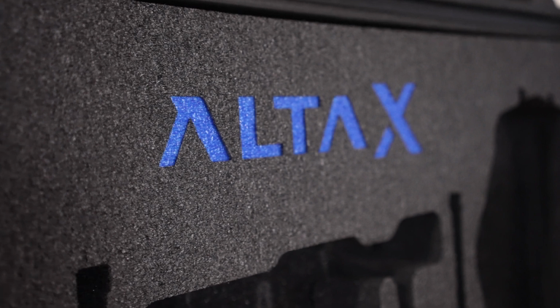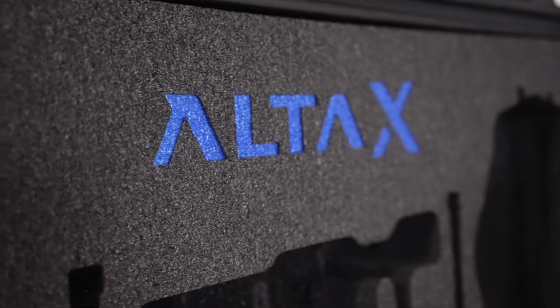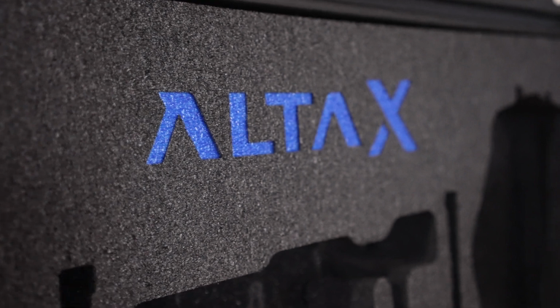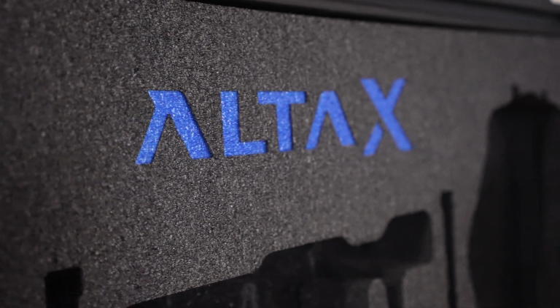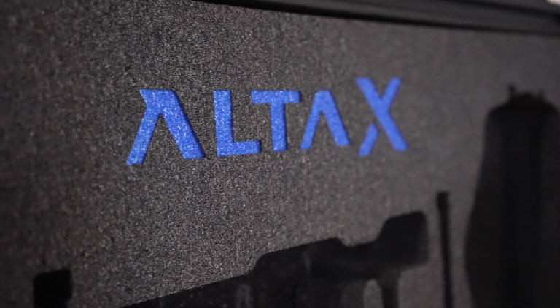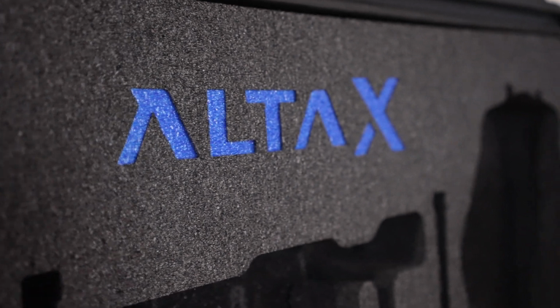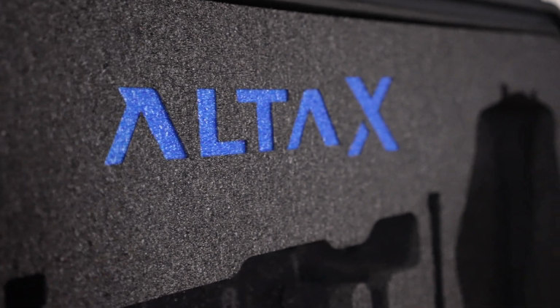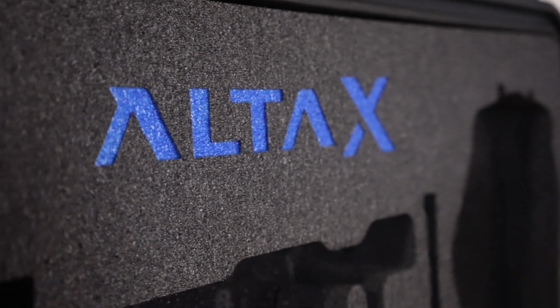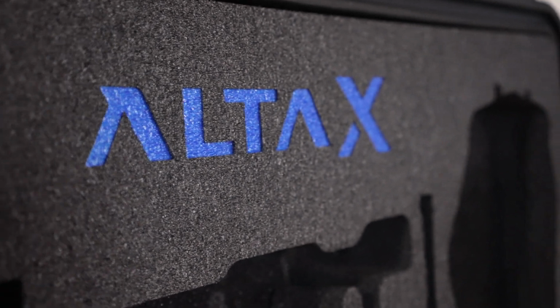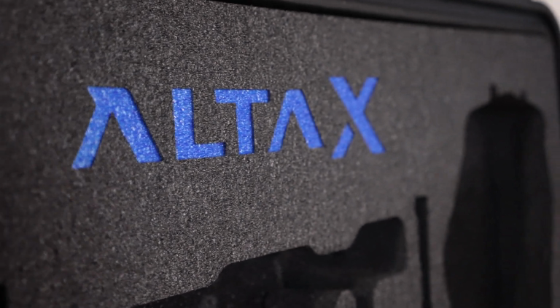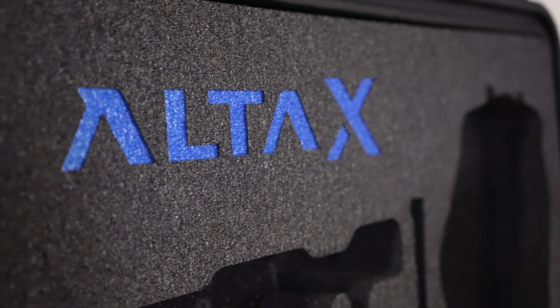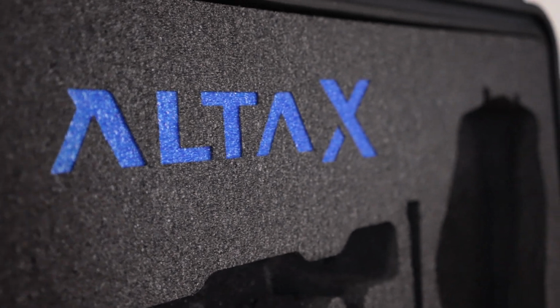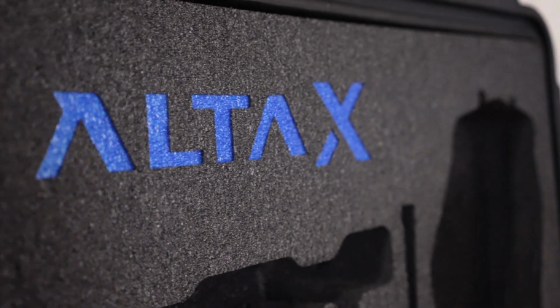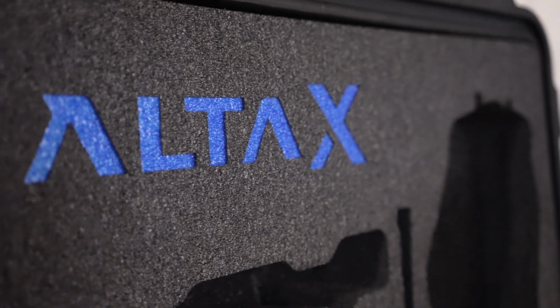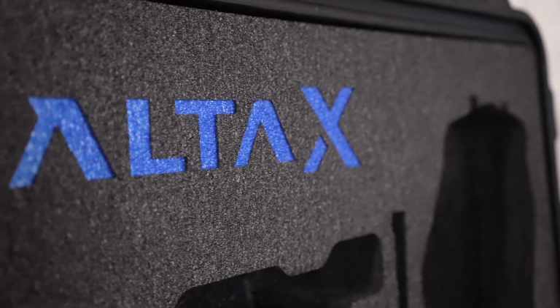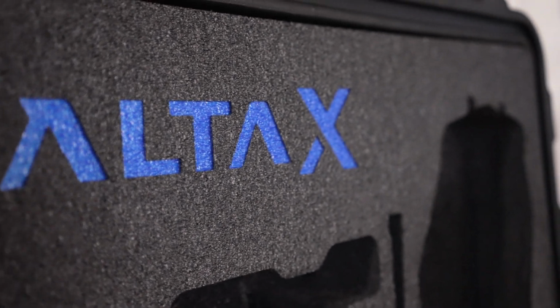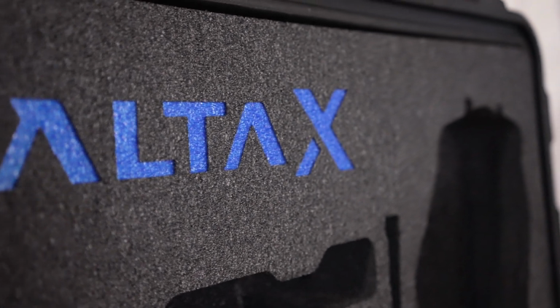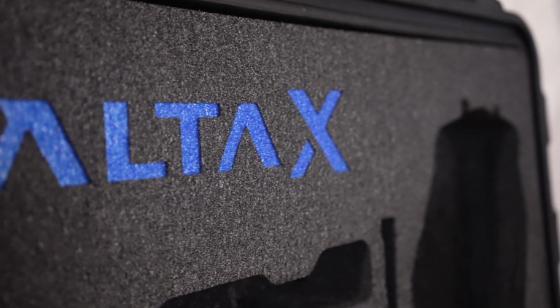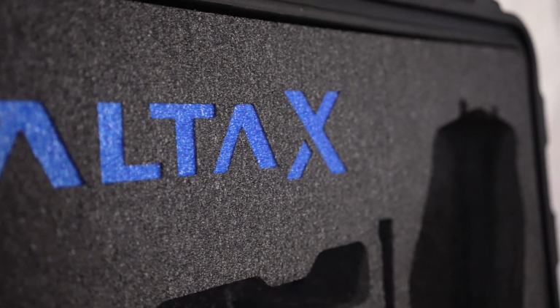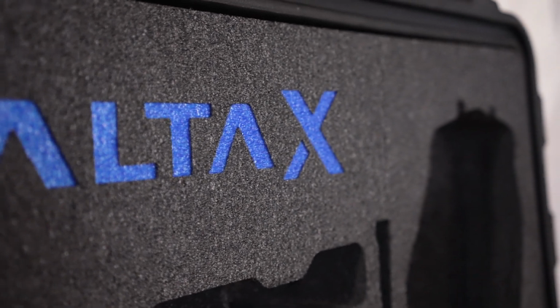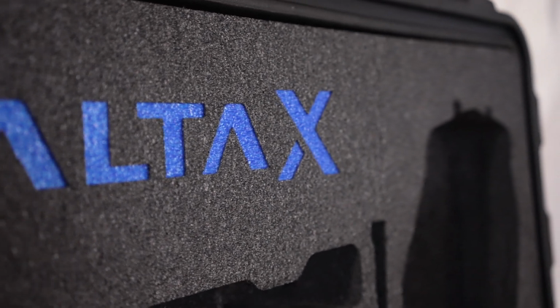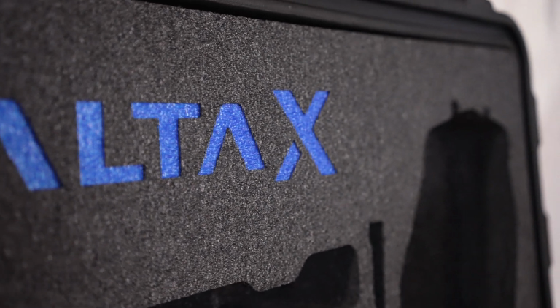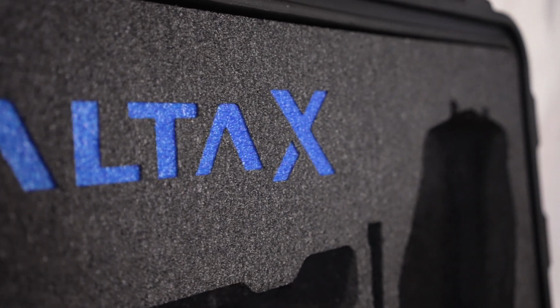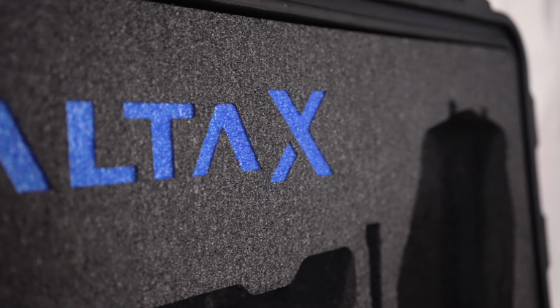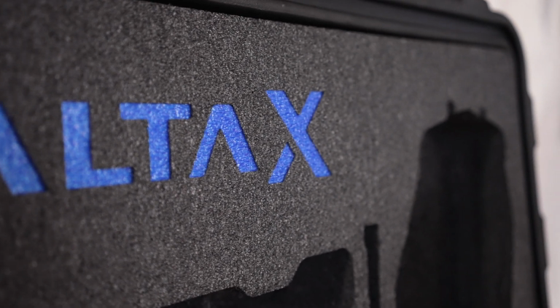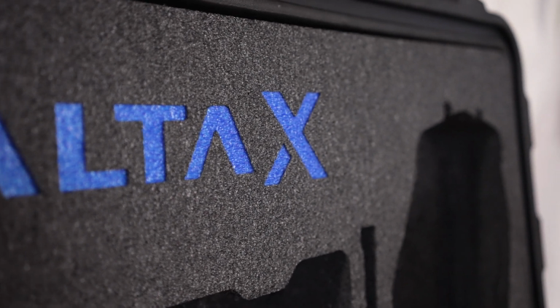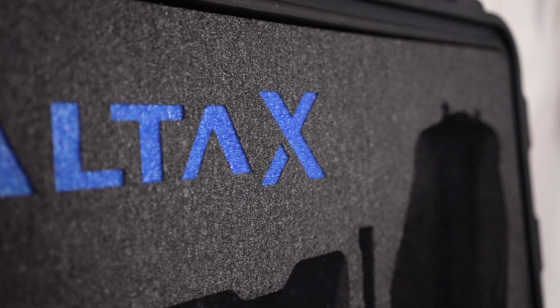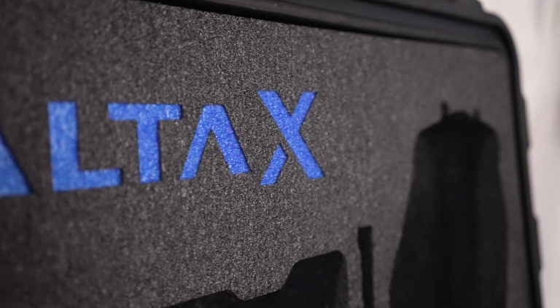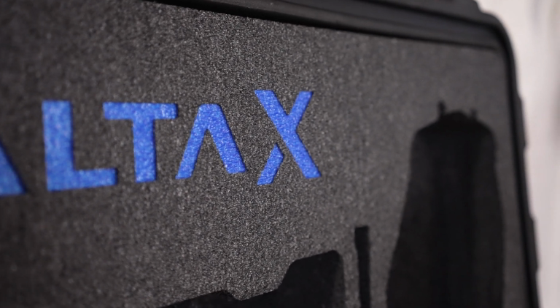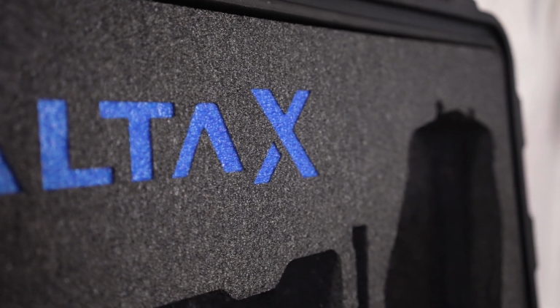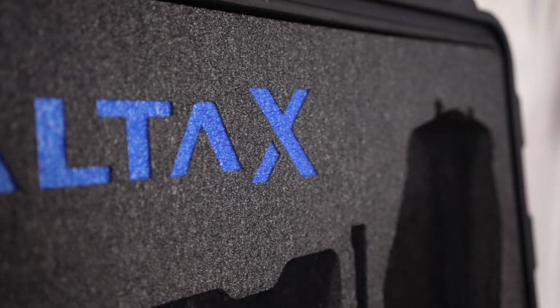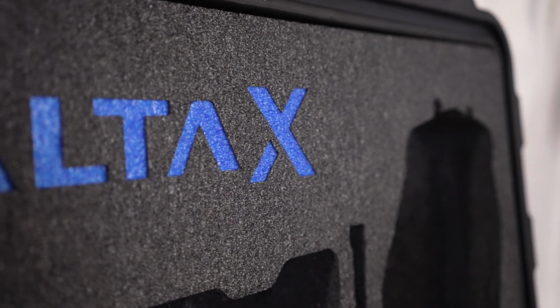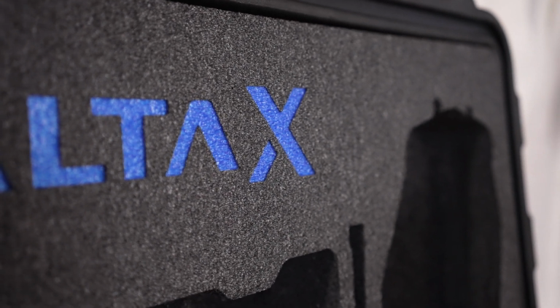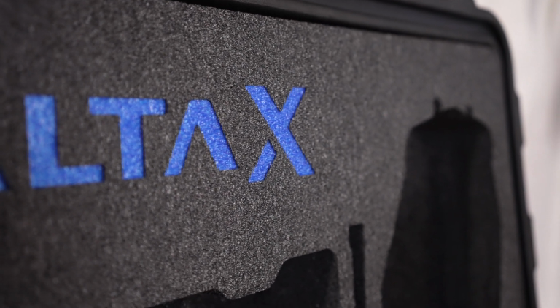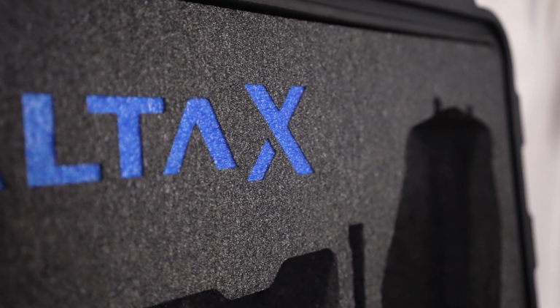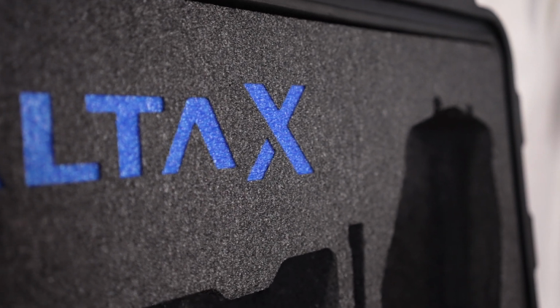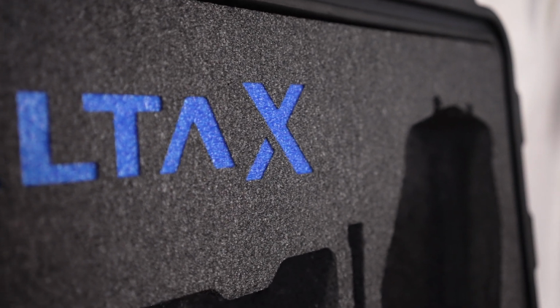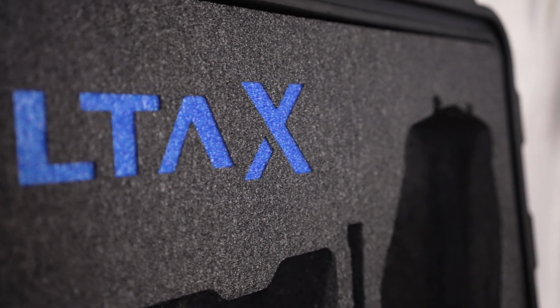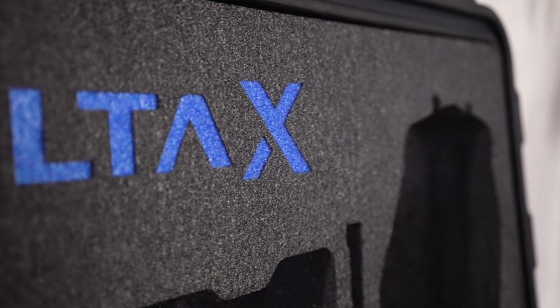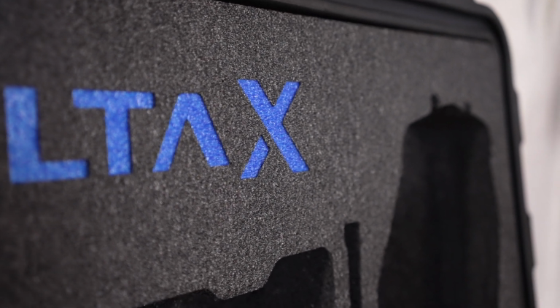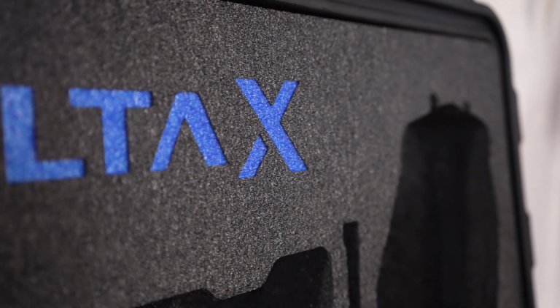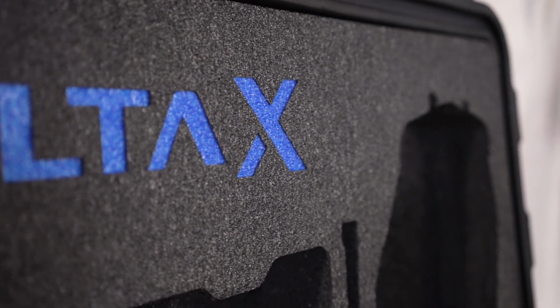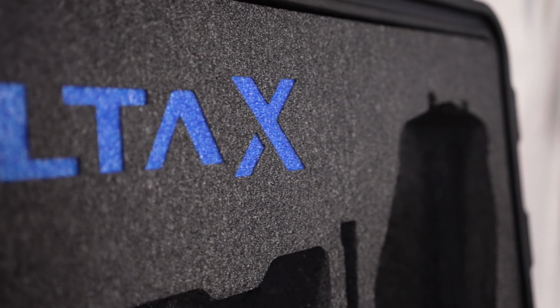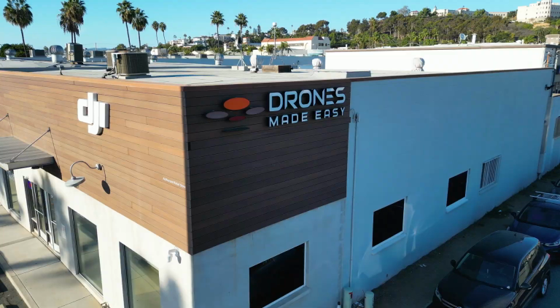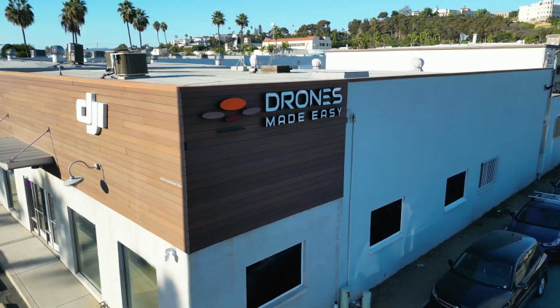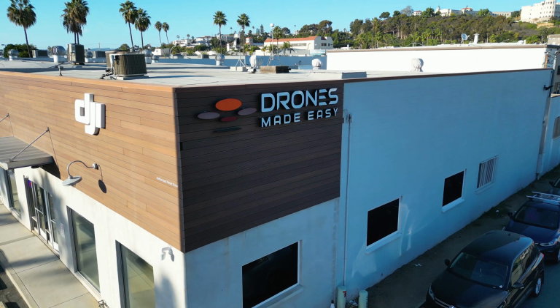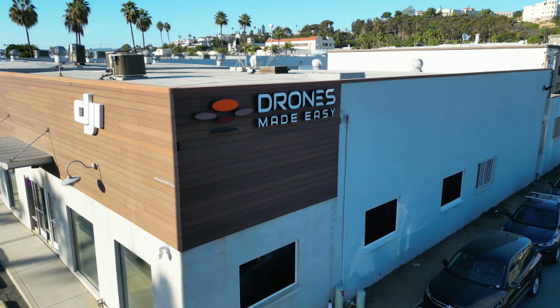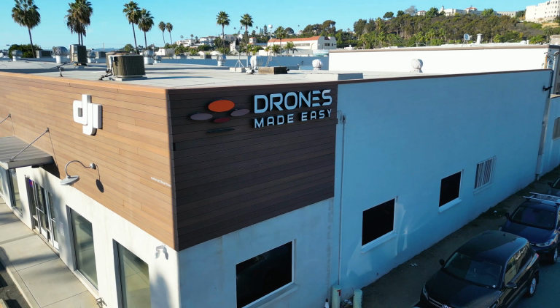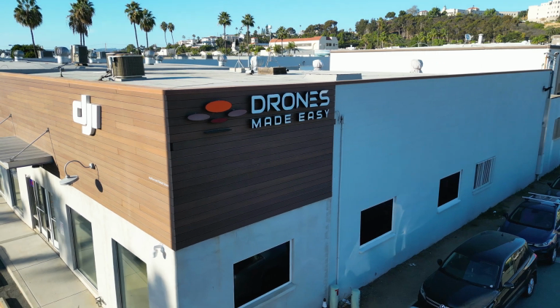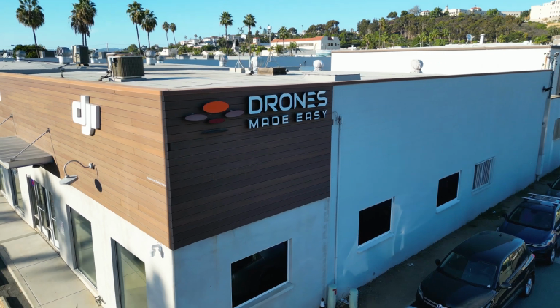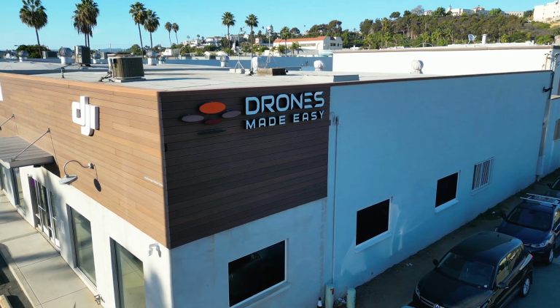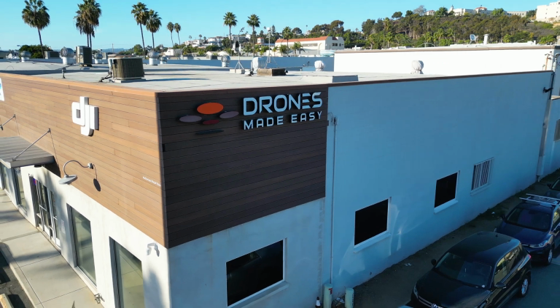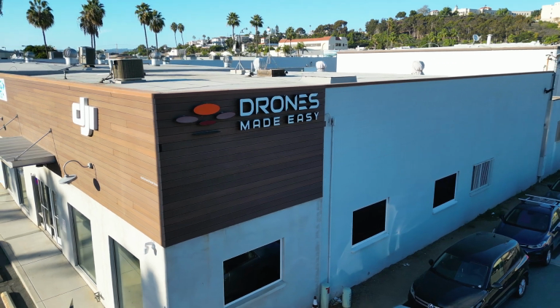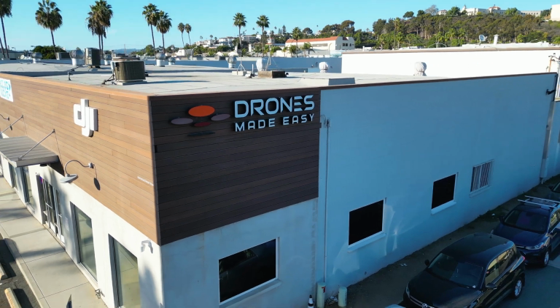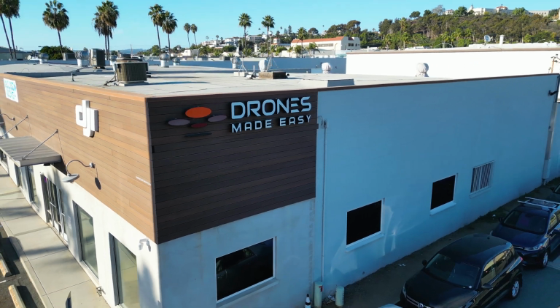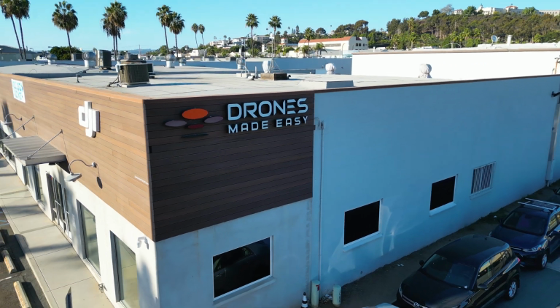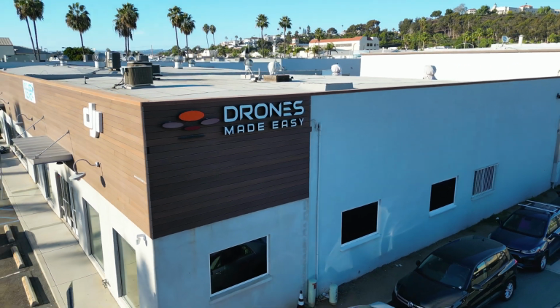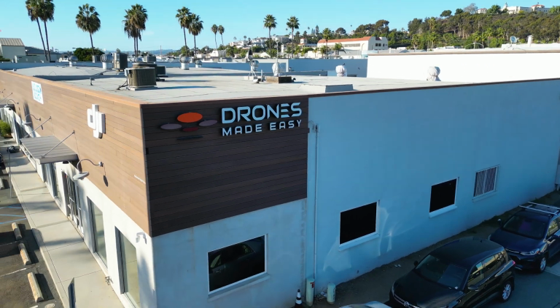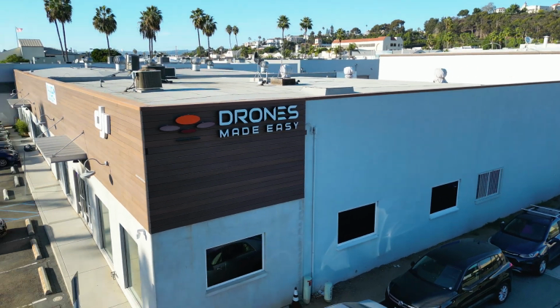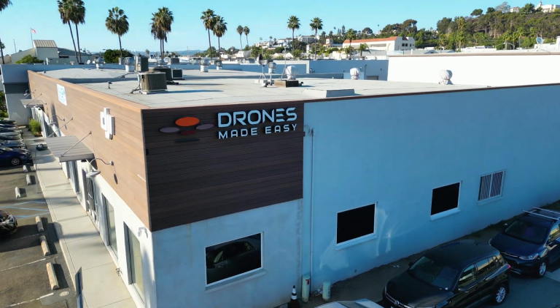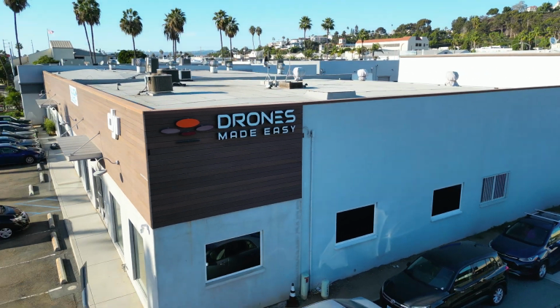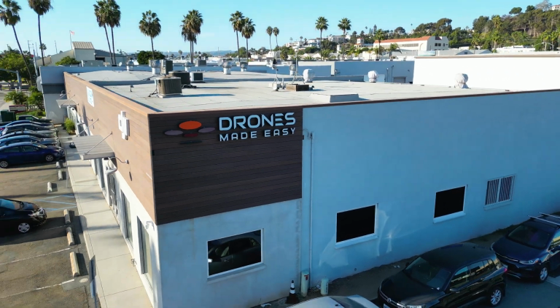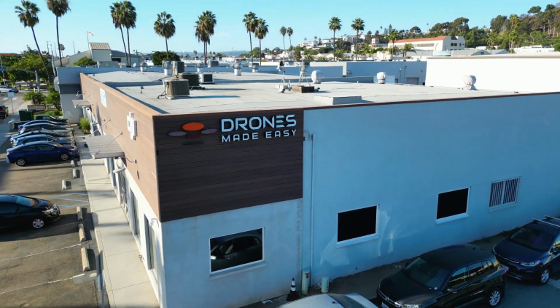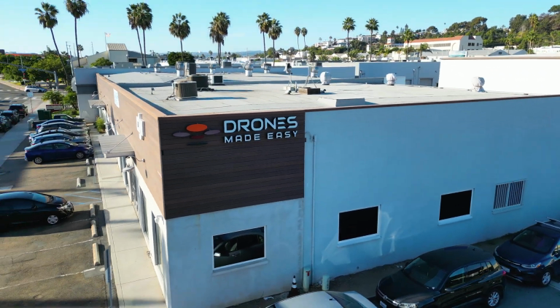For more information about the Alta-X Blue Package, email, call, or visit our in-store location in San Diego, California.